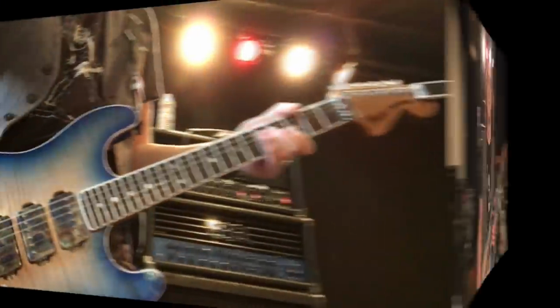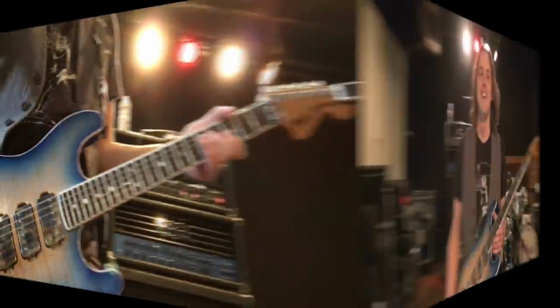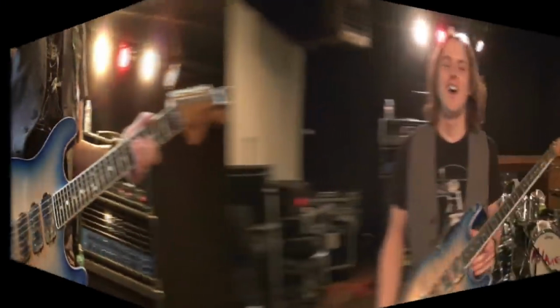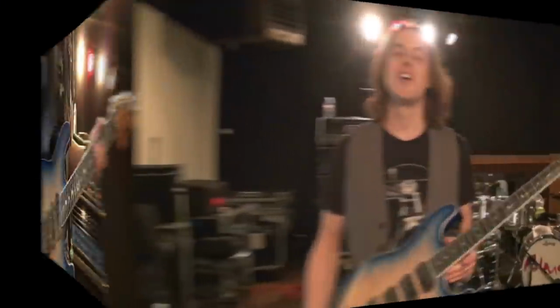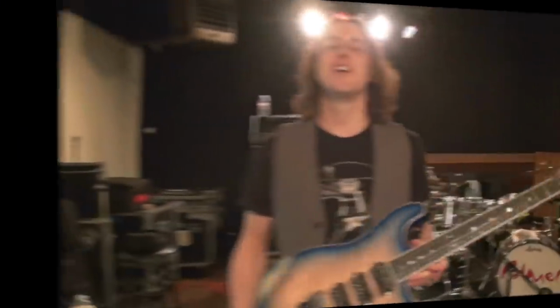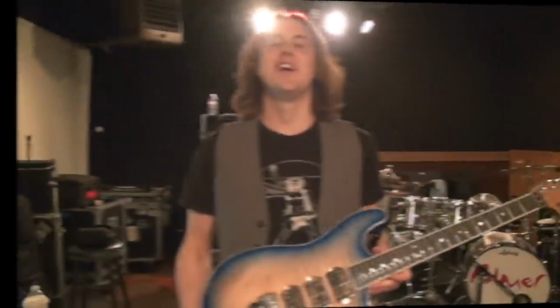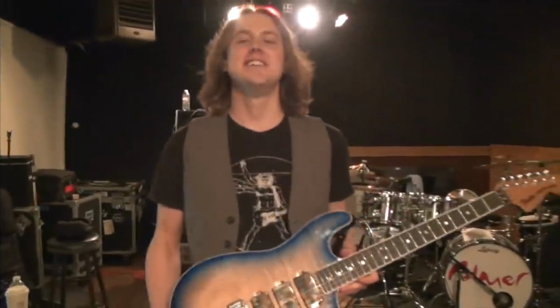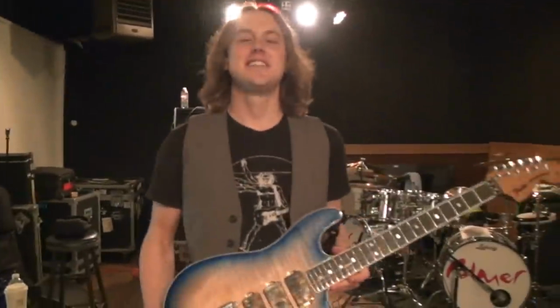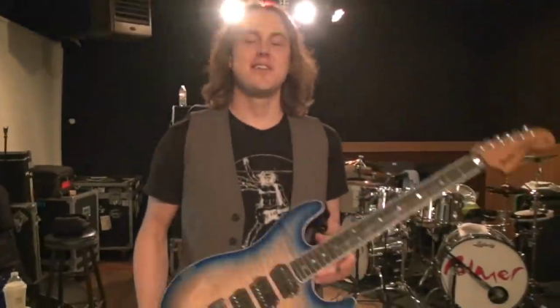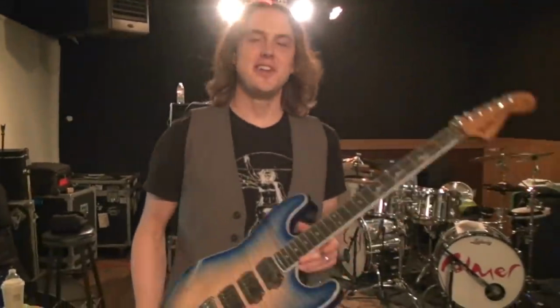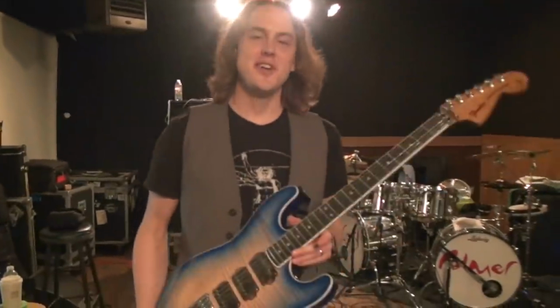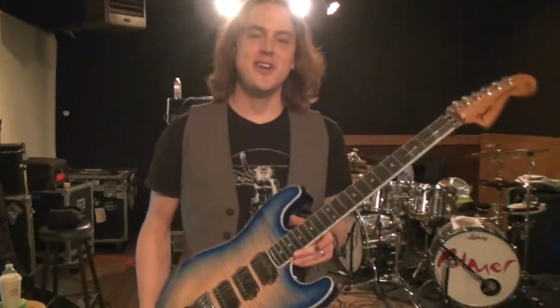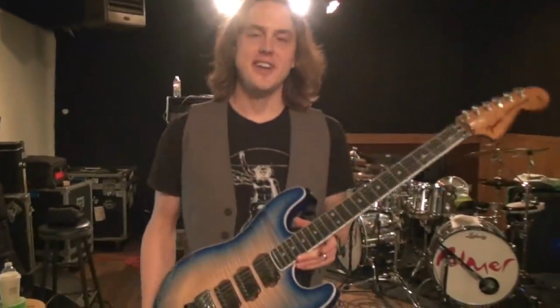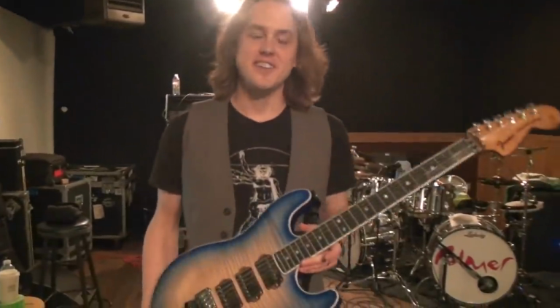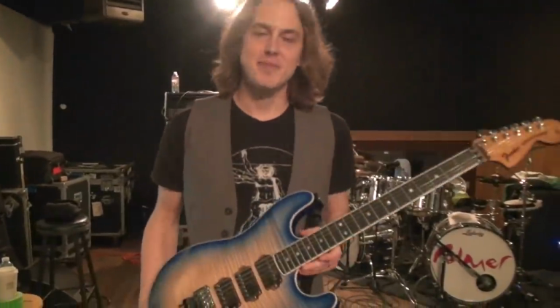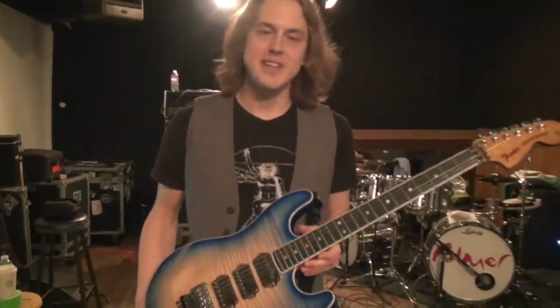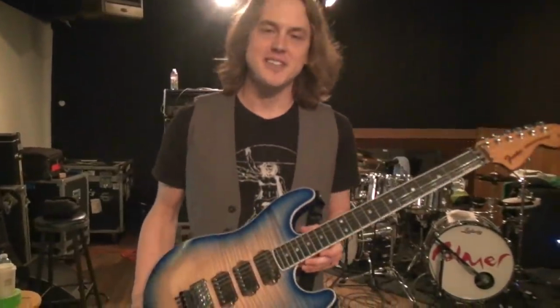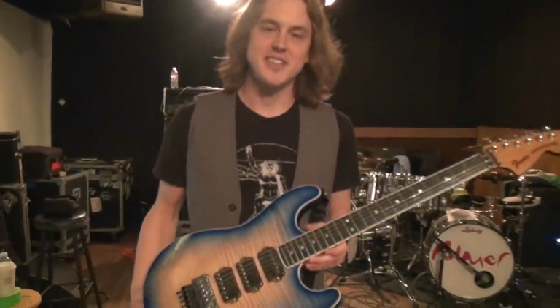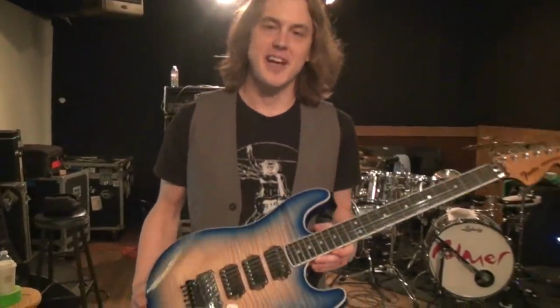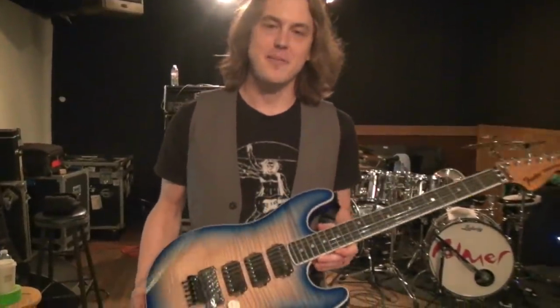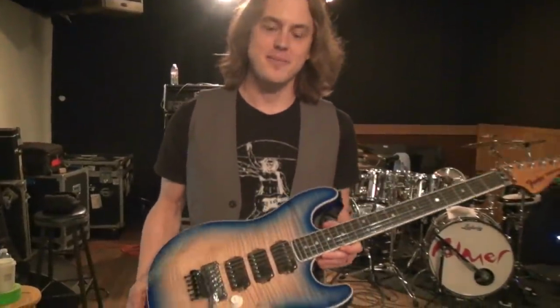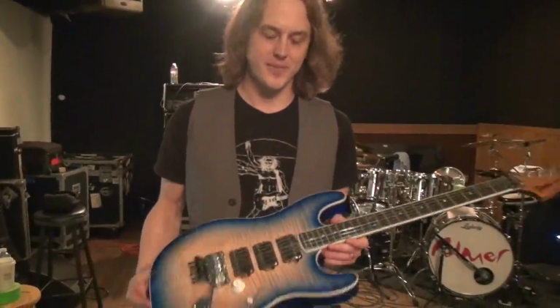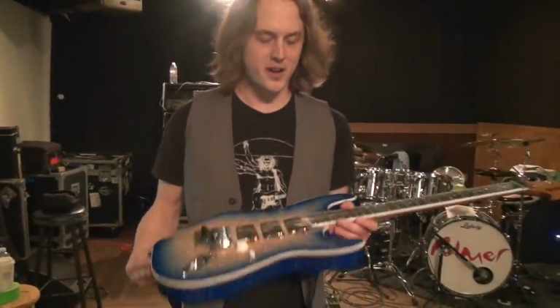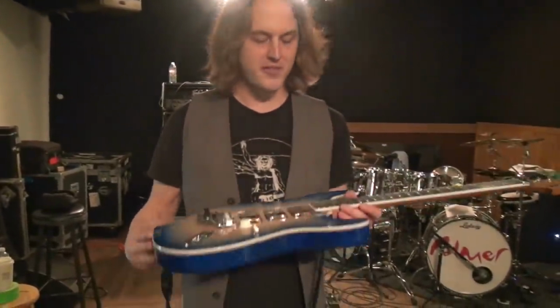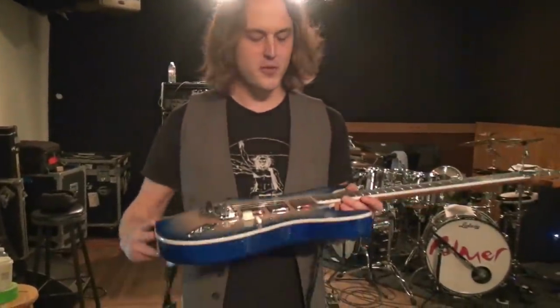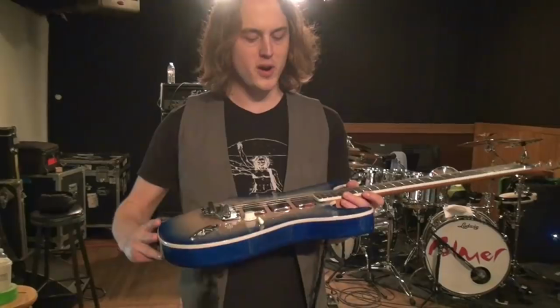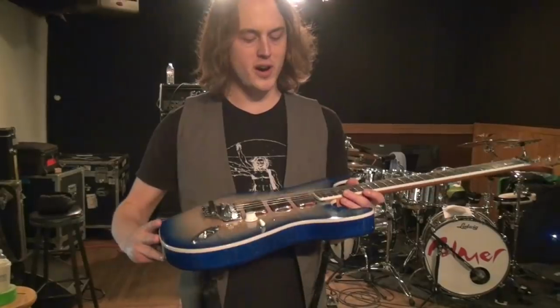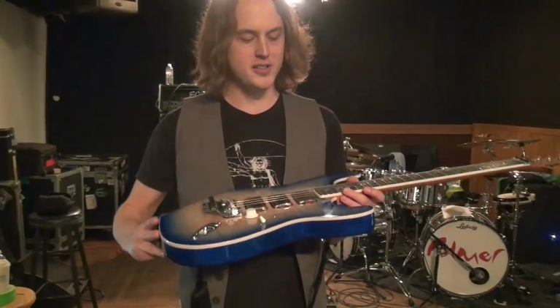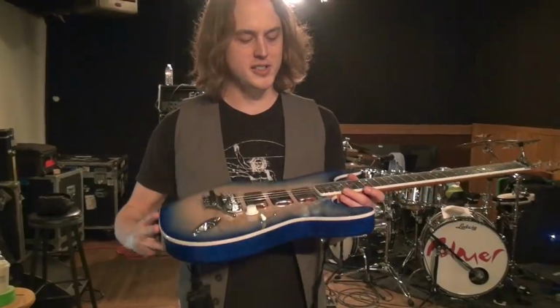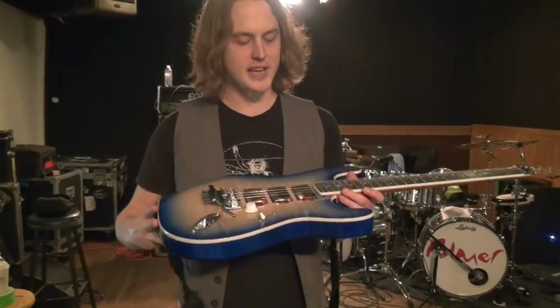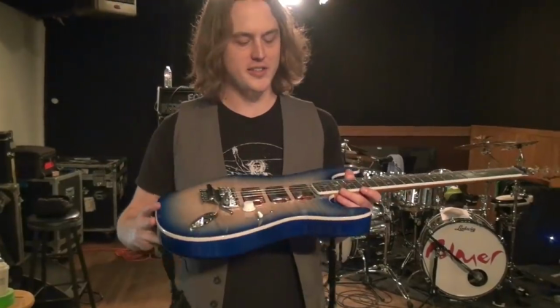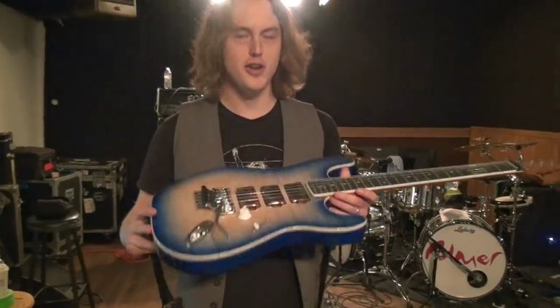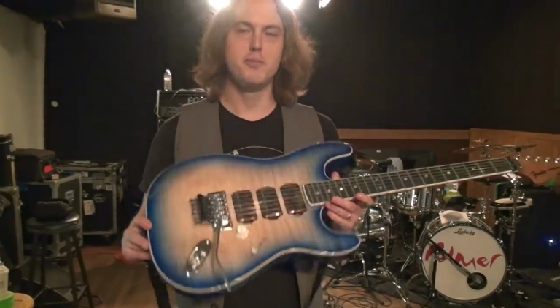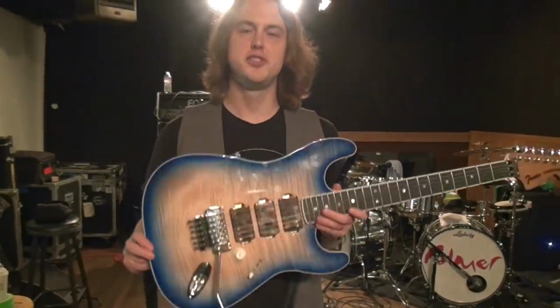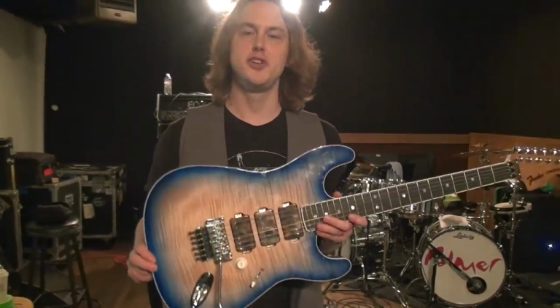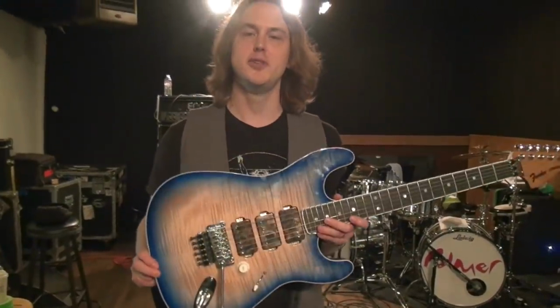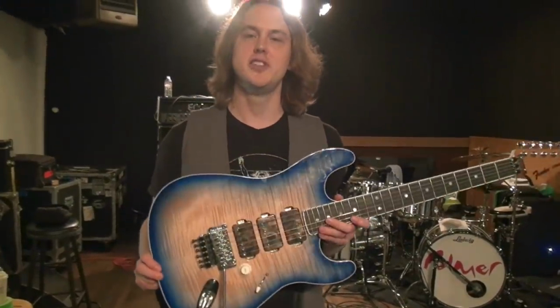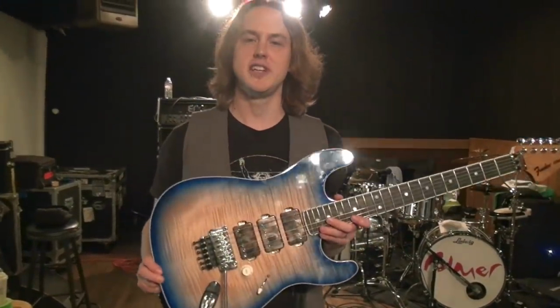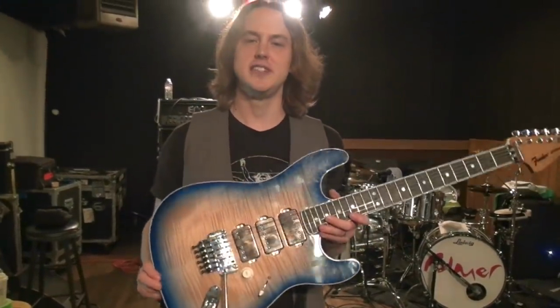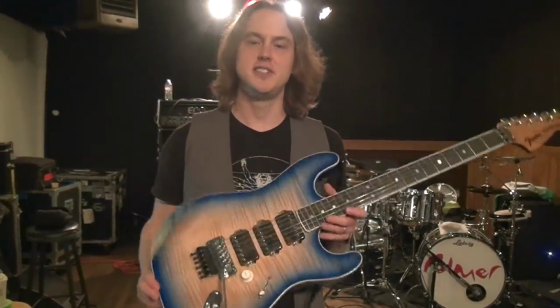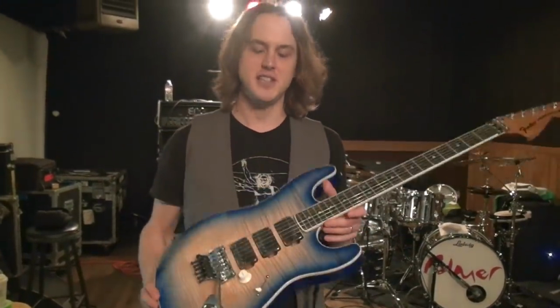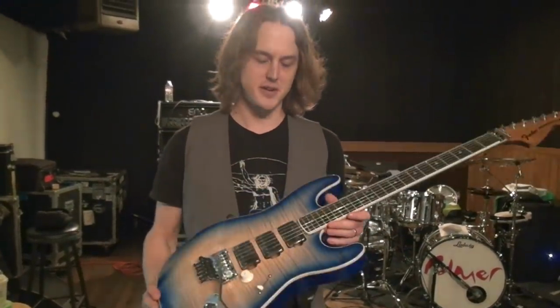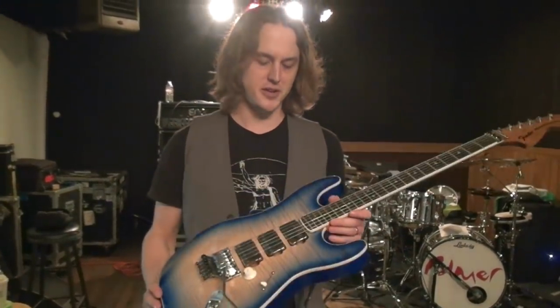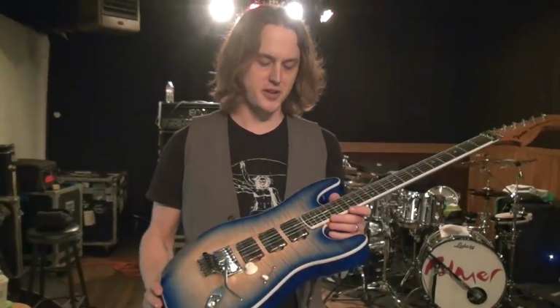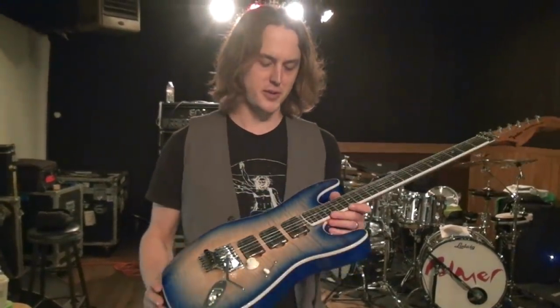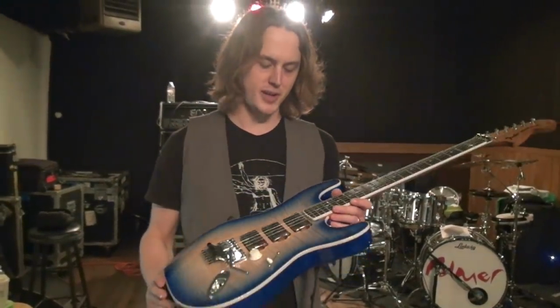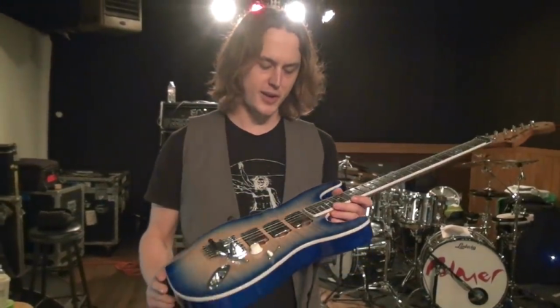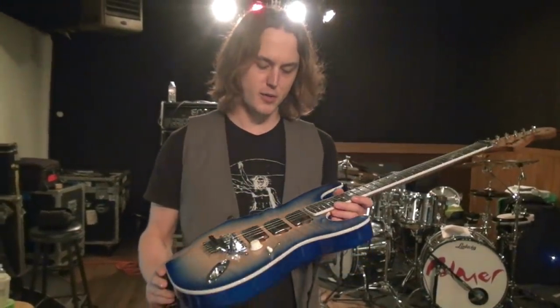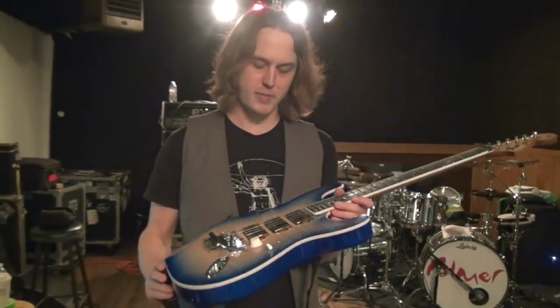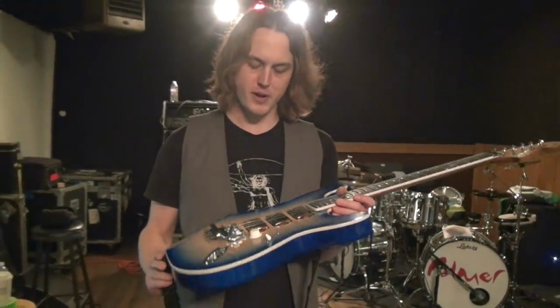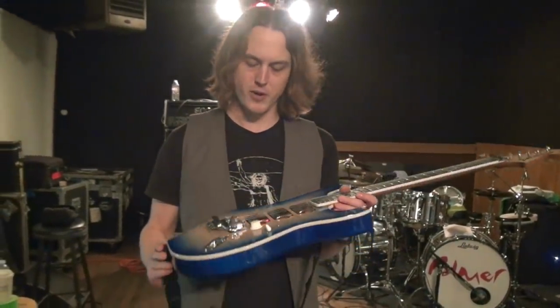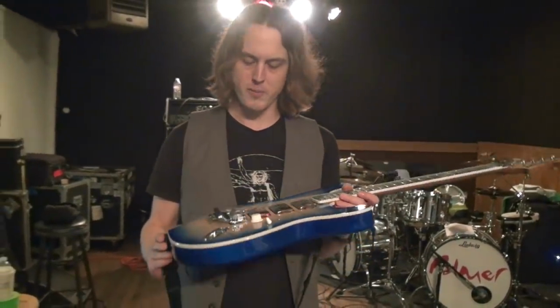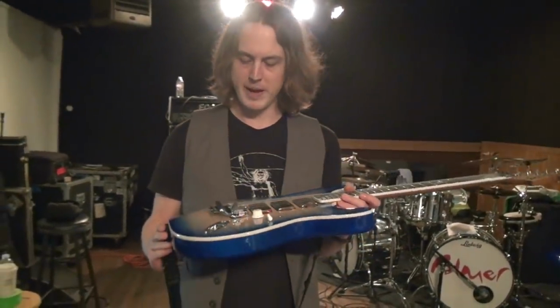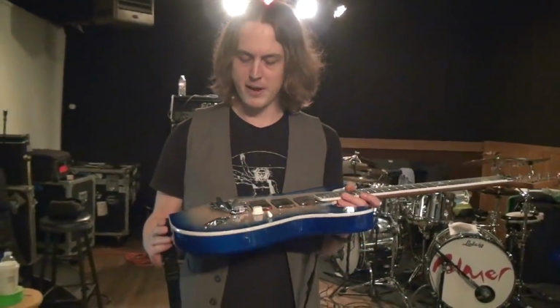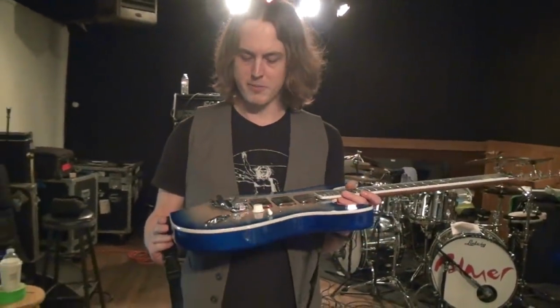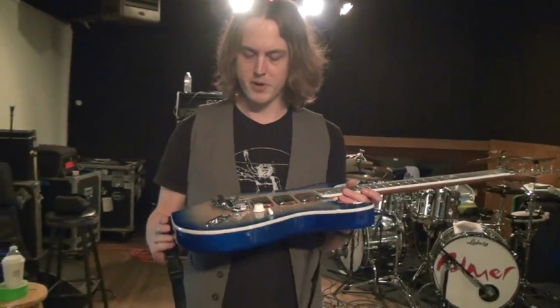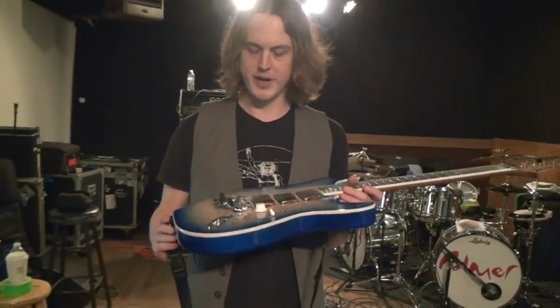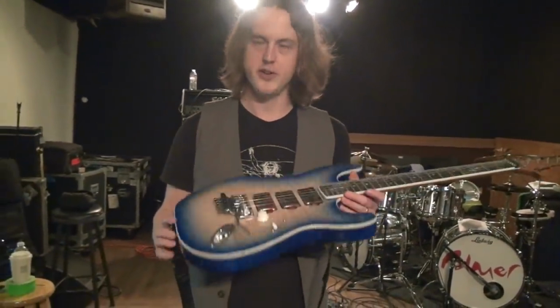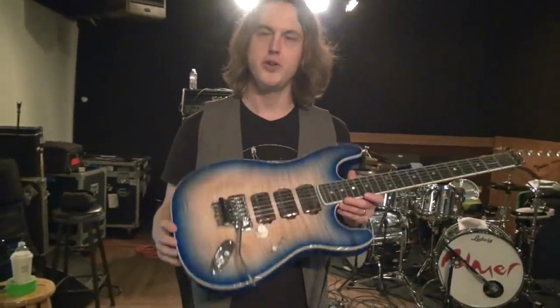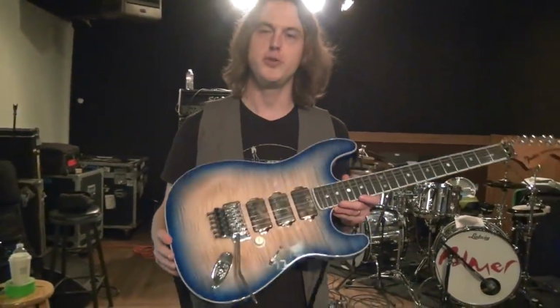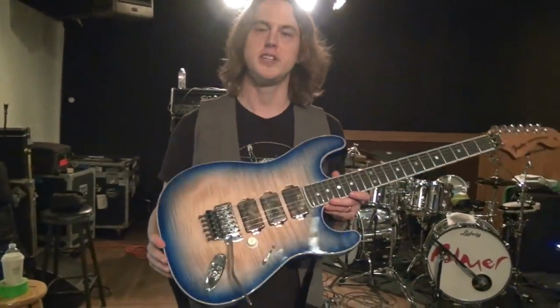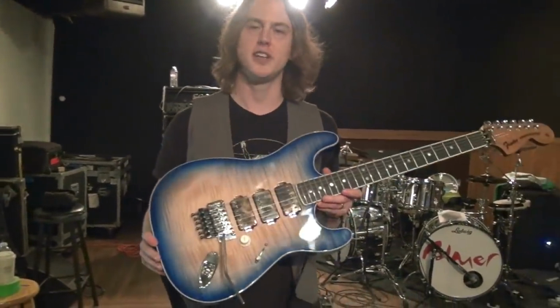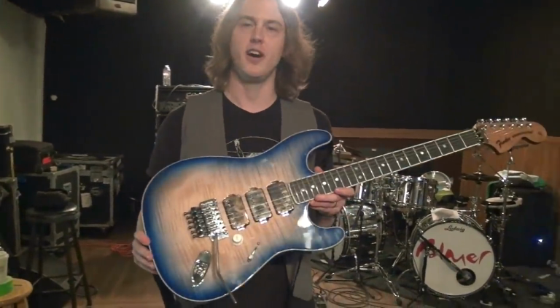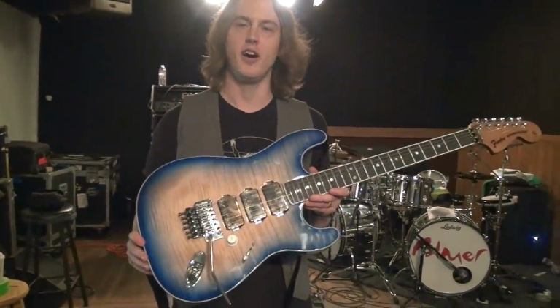Hi guys, how you doing? It's me Sam. I thought I'd take the opportunity to tell you a little bit about my new guitar.